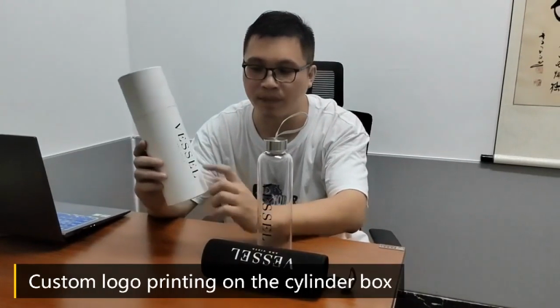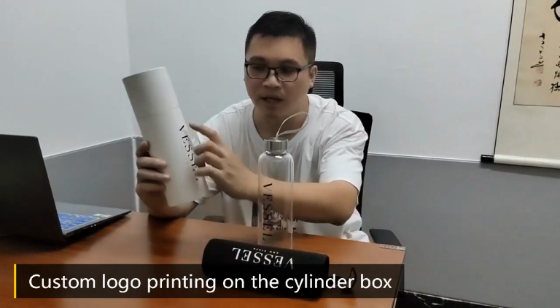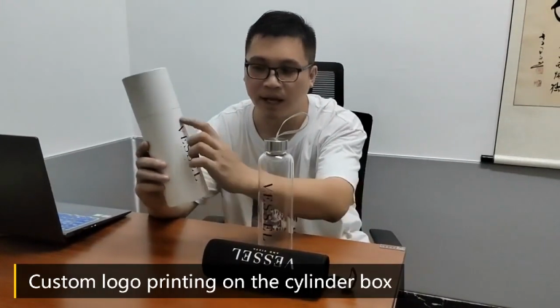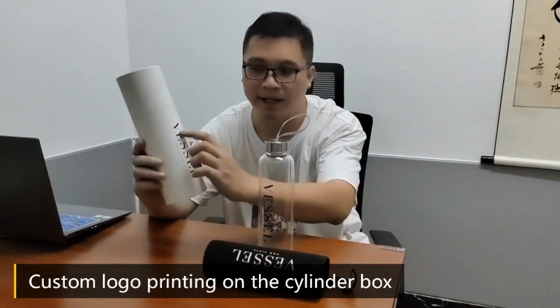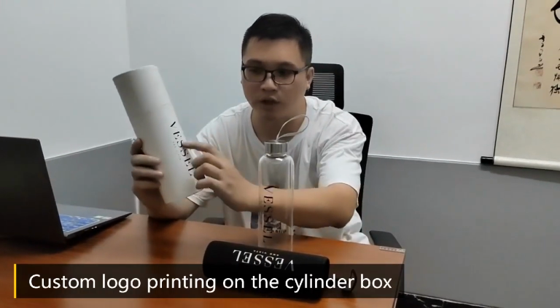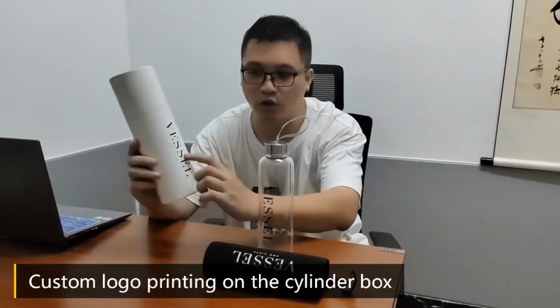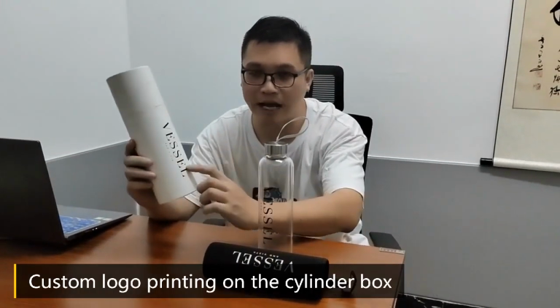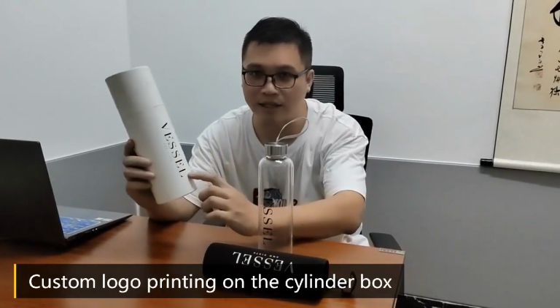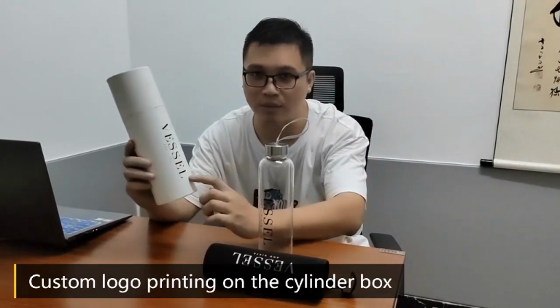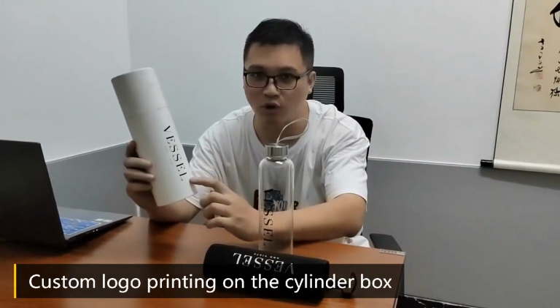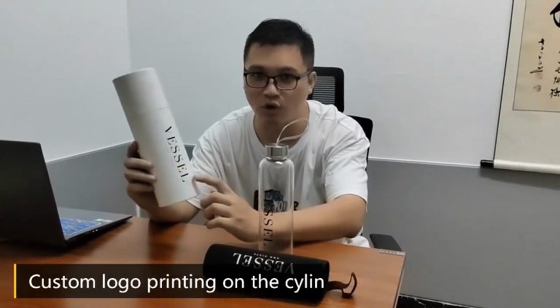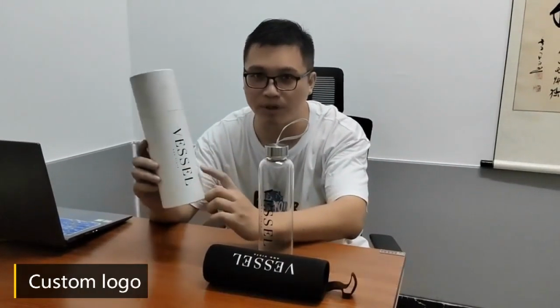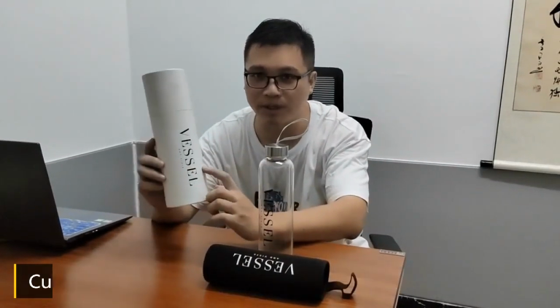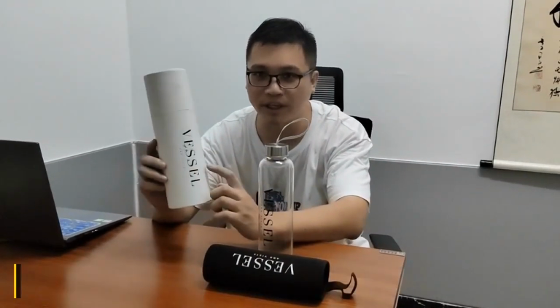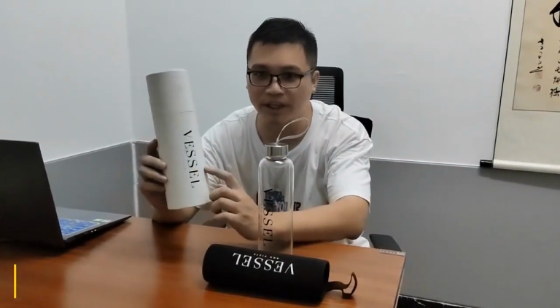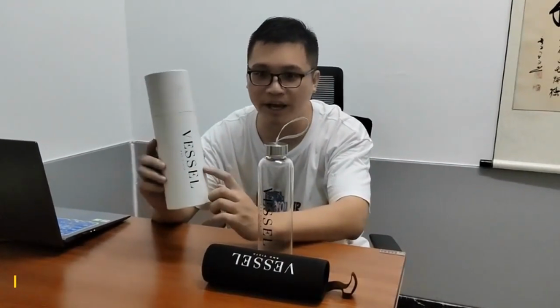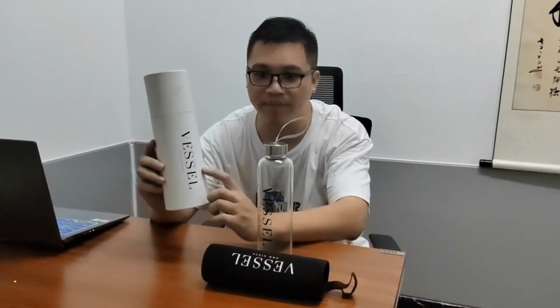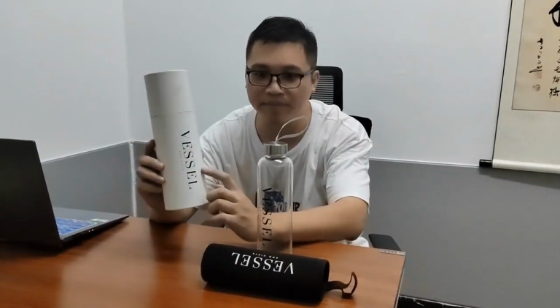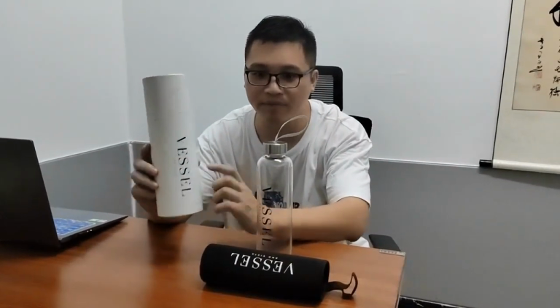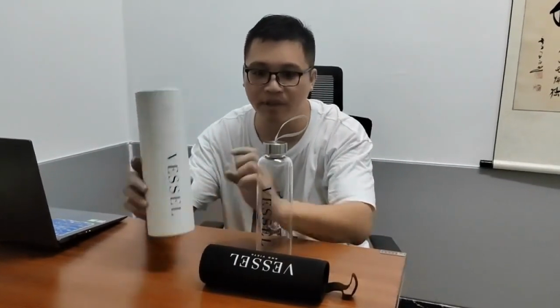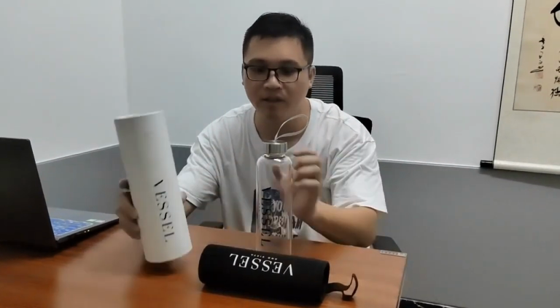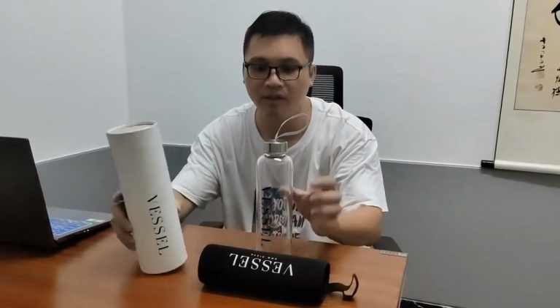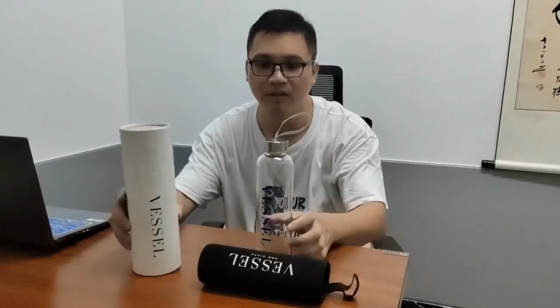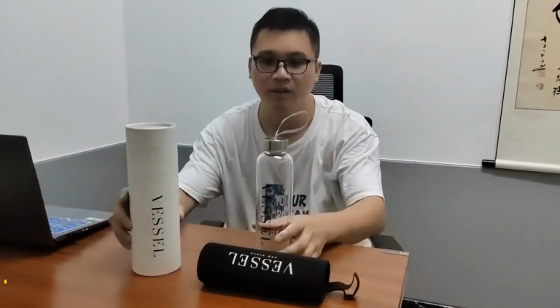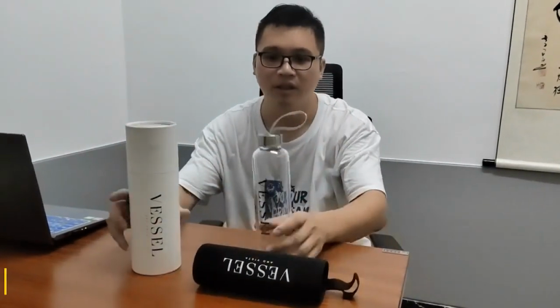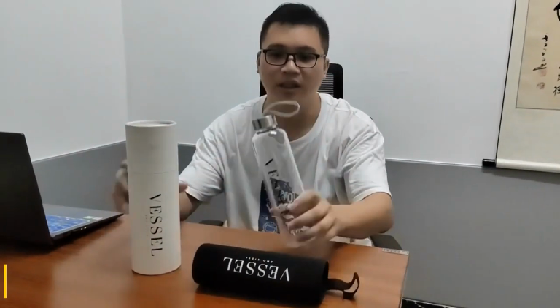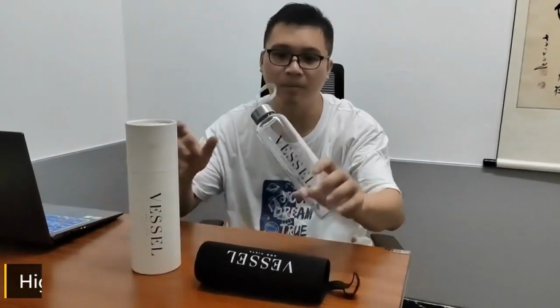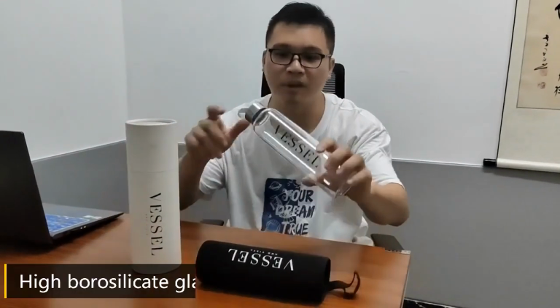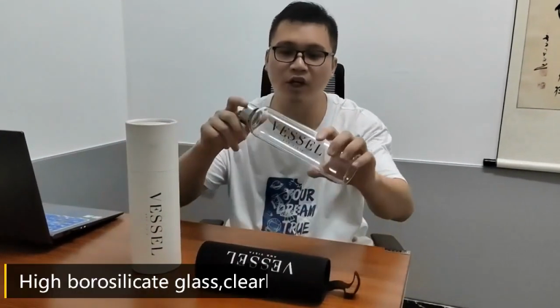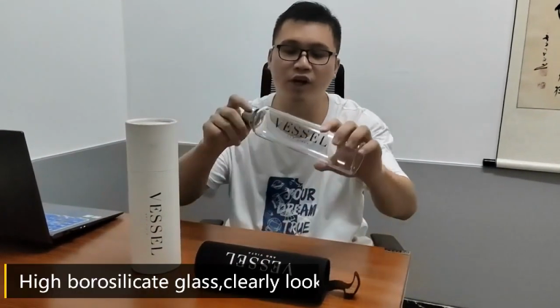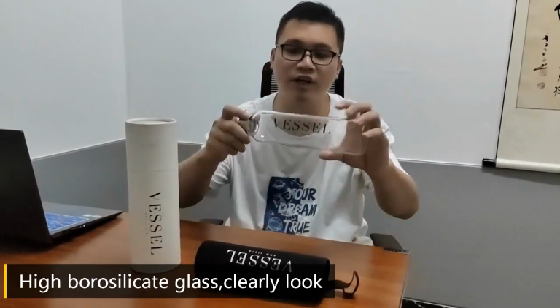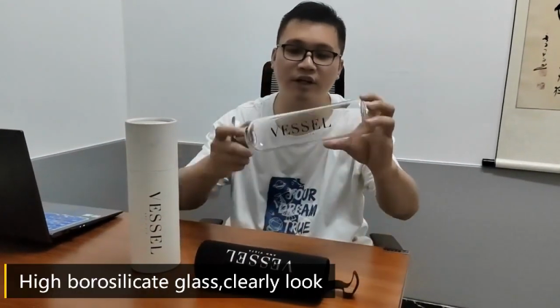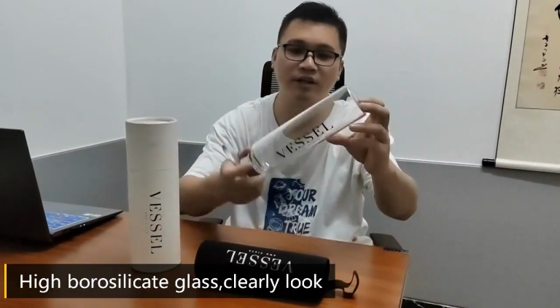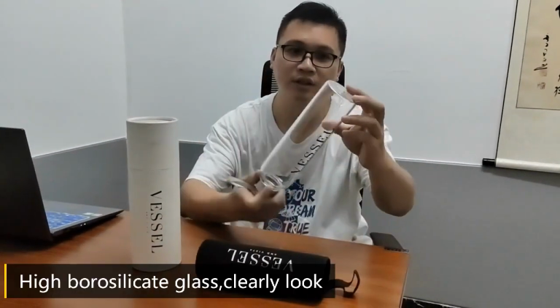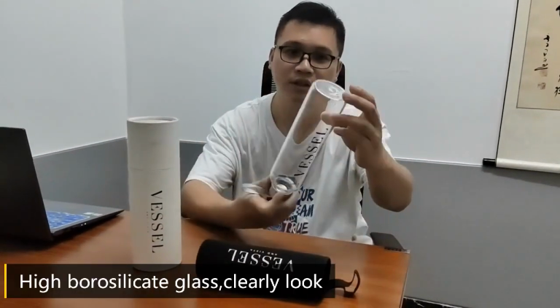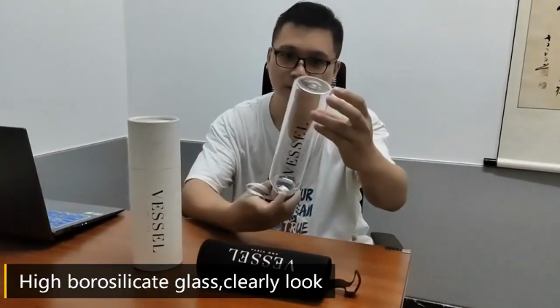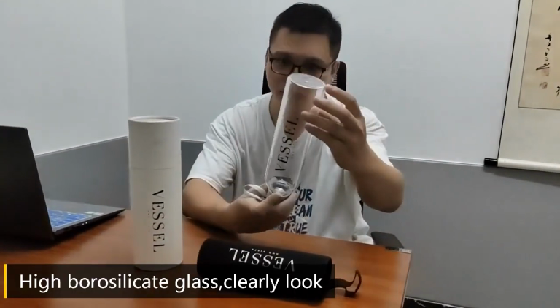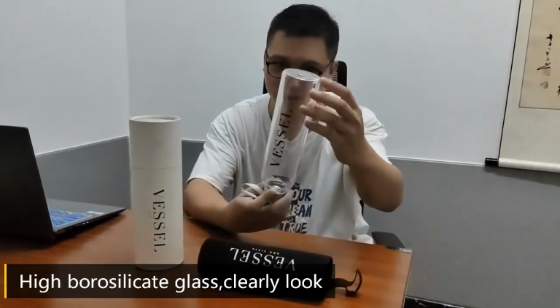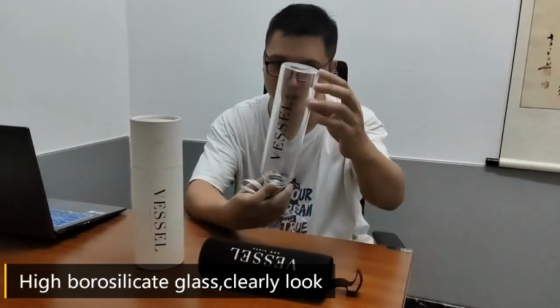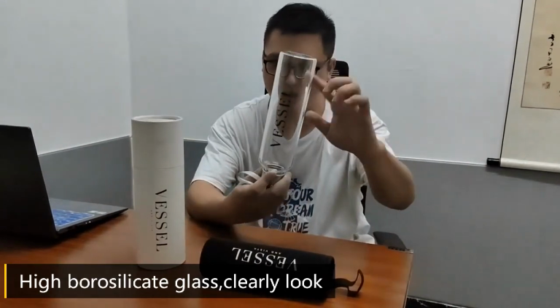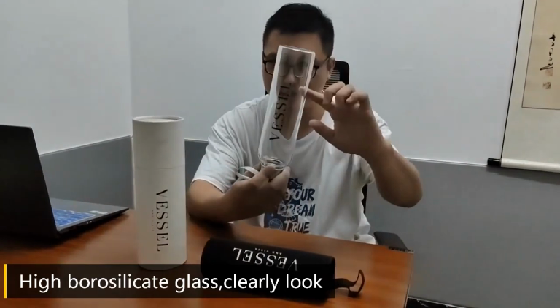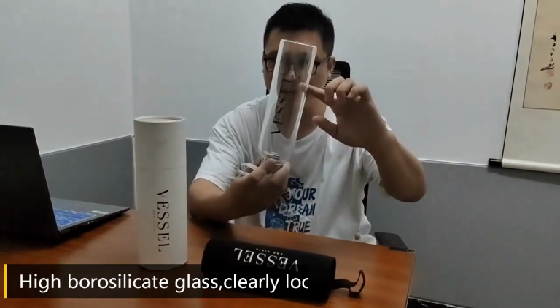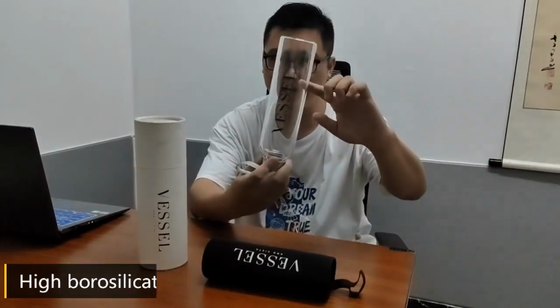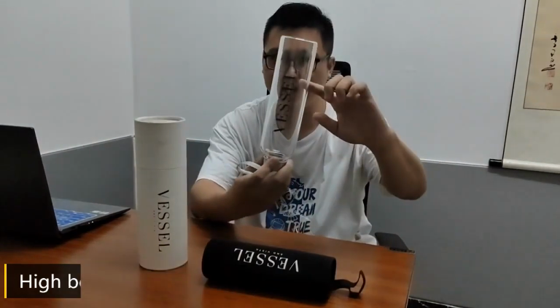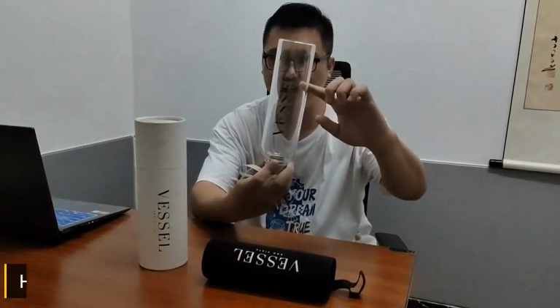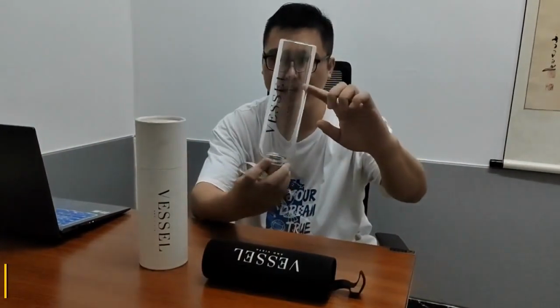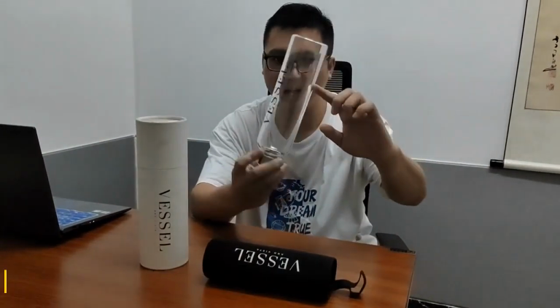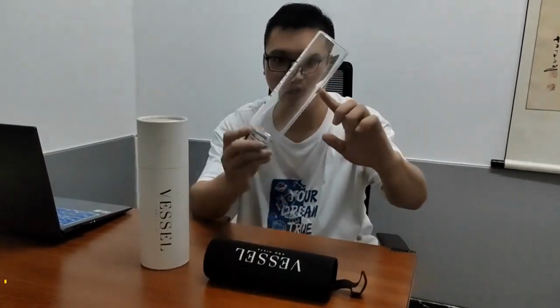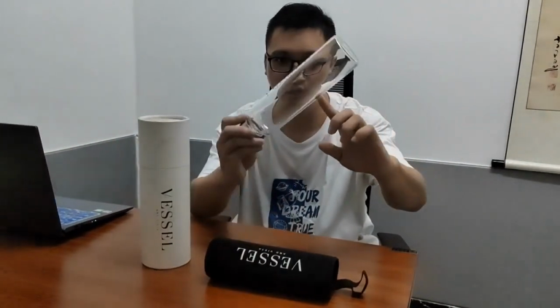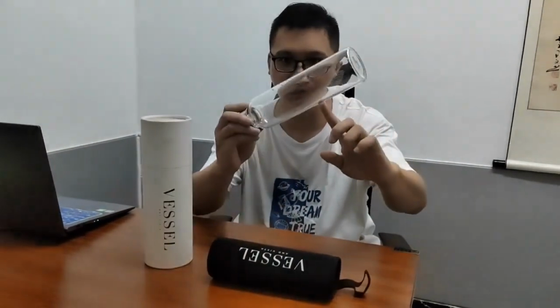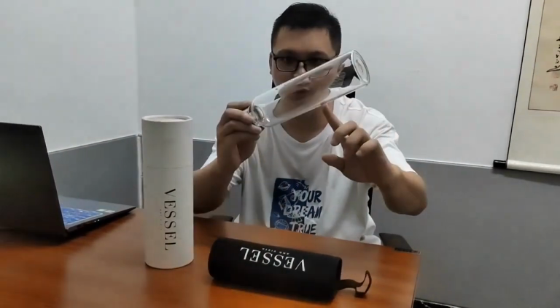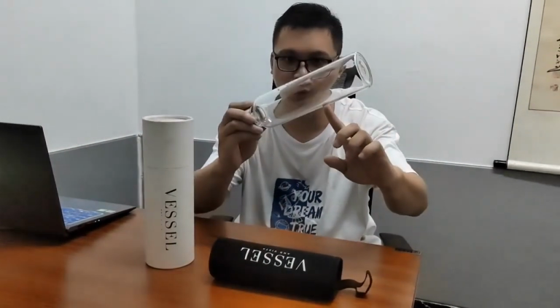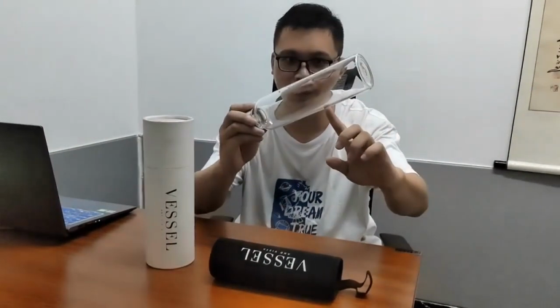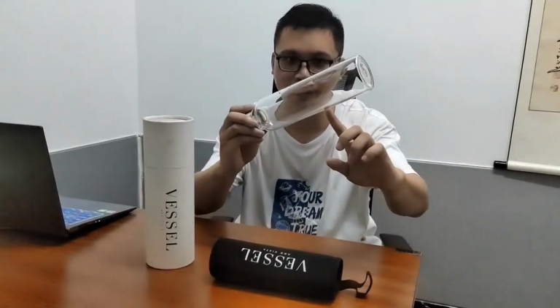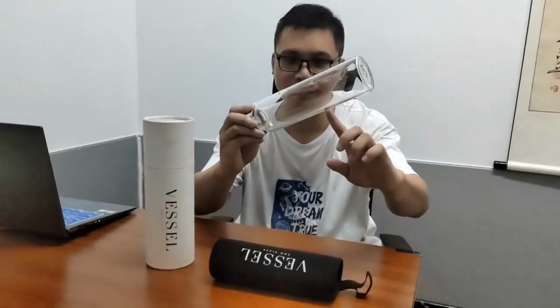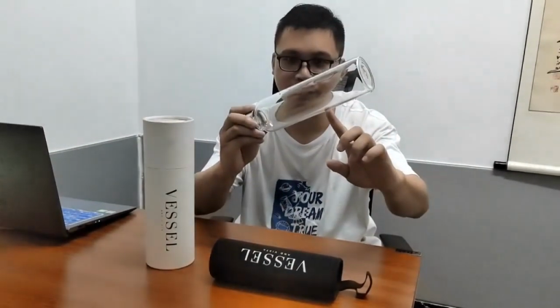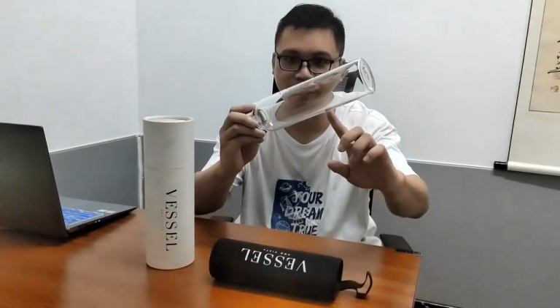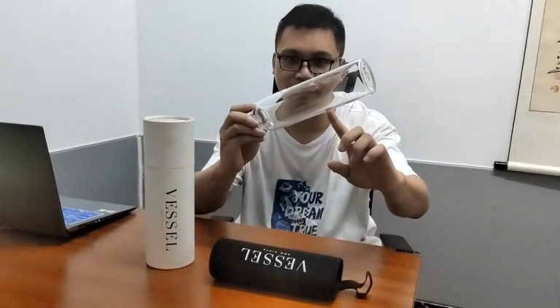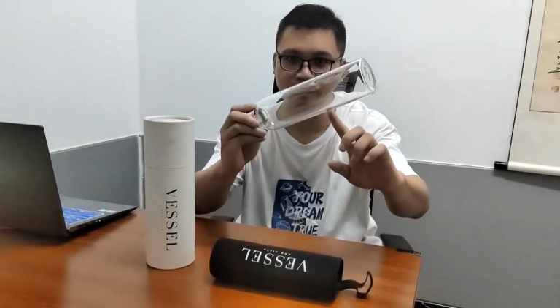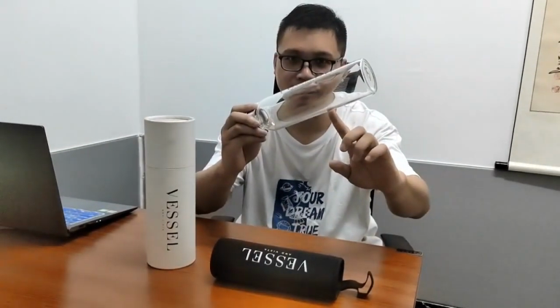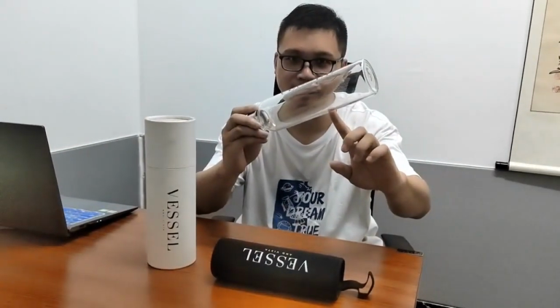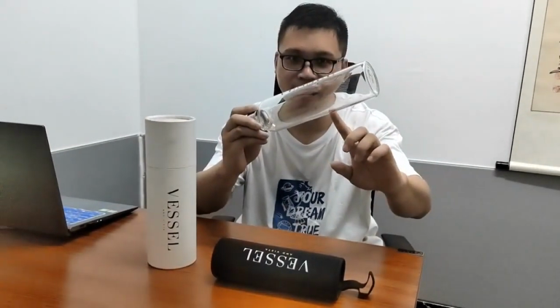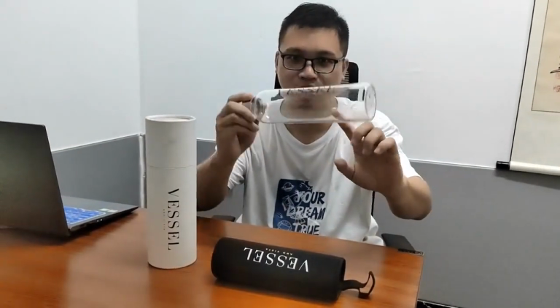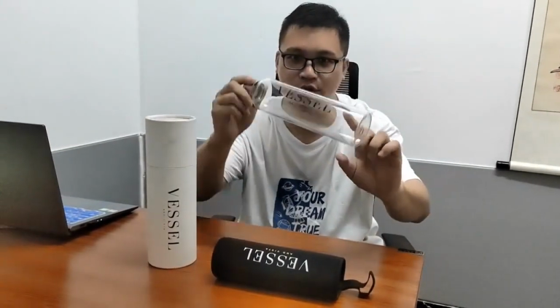And I can do the custom logo printing here. The material is very clear. Hope you will like it. Thank you.